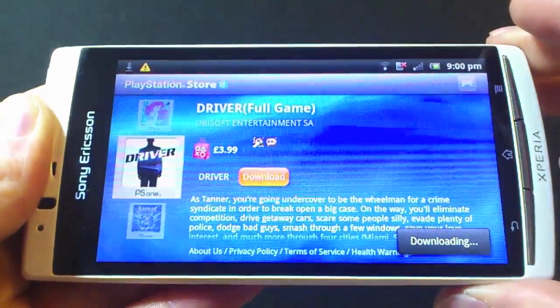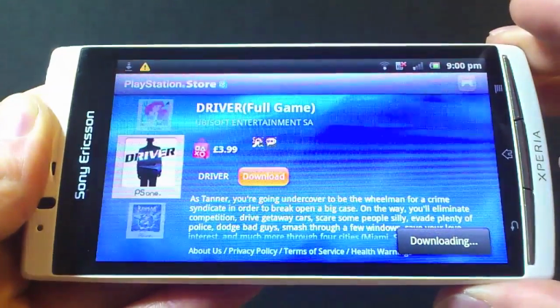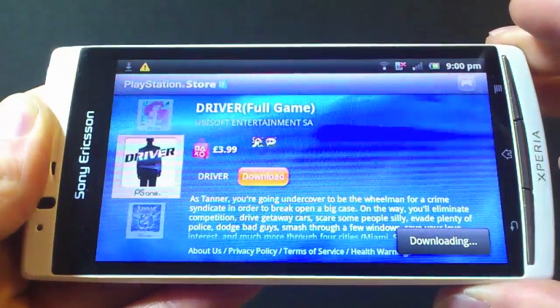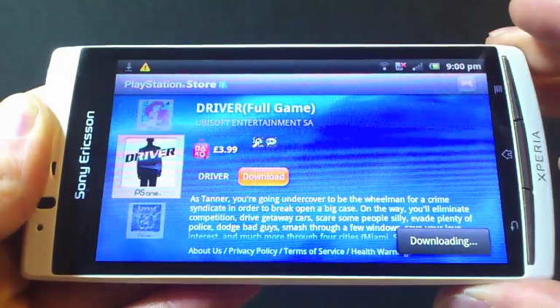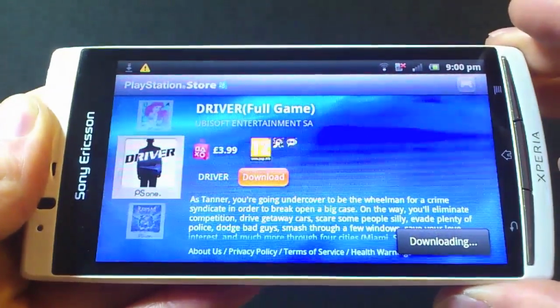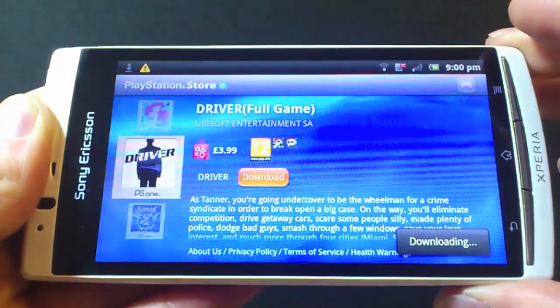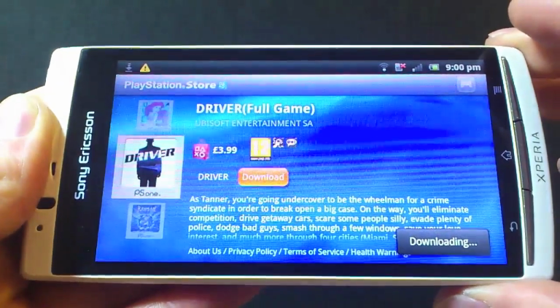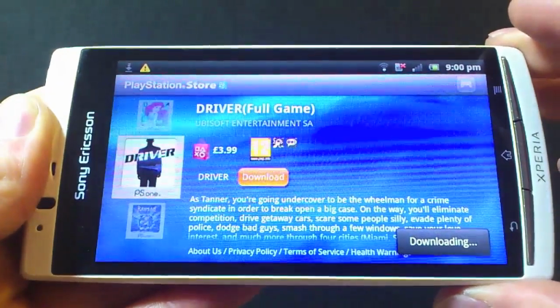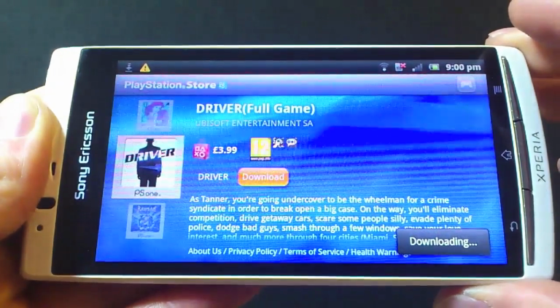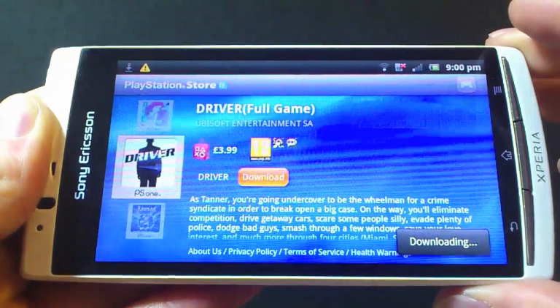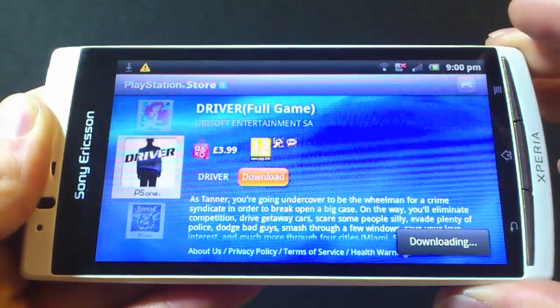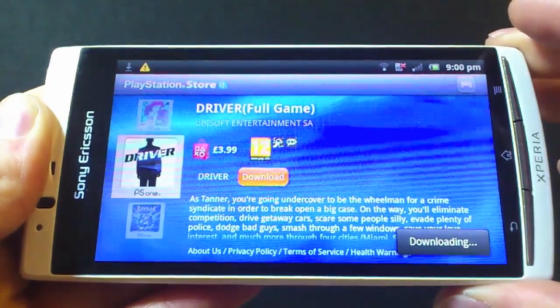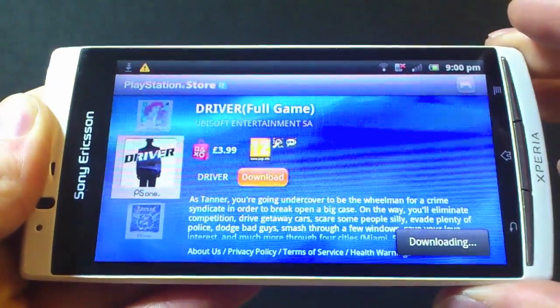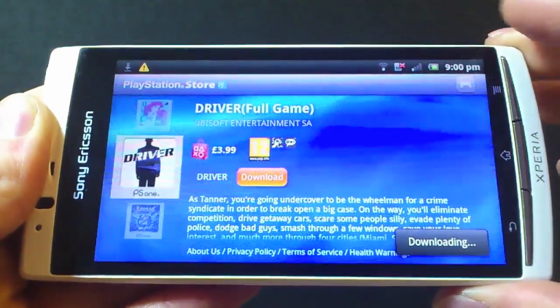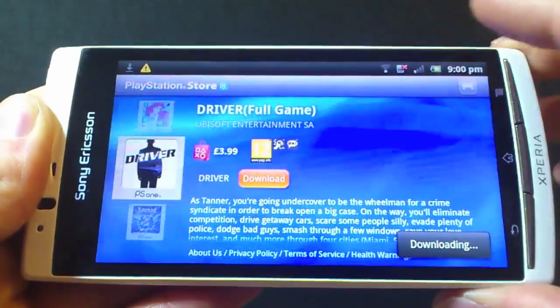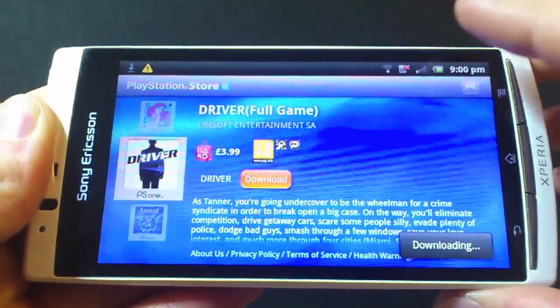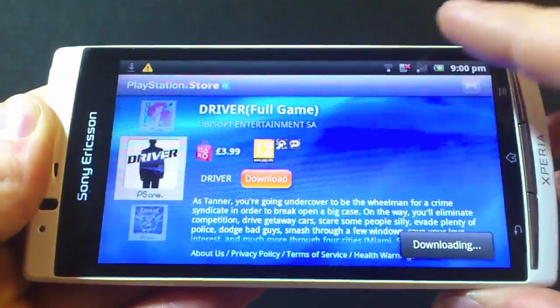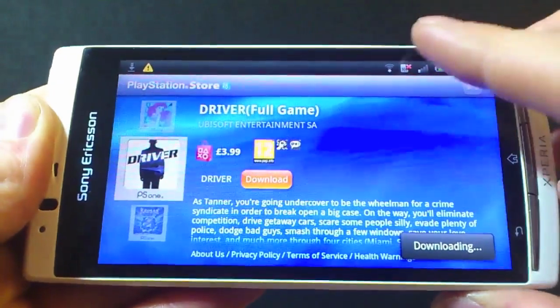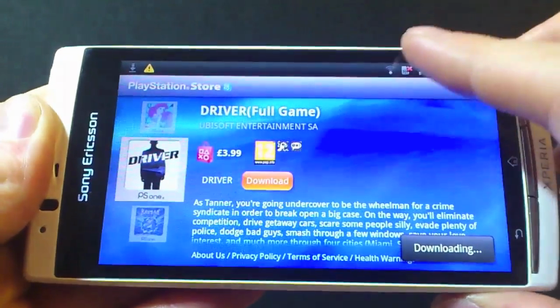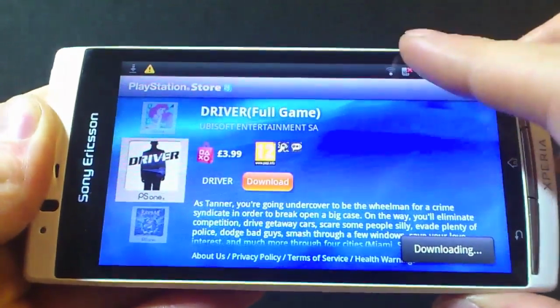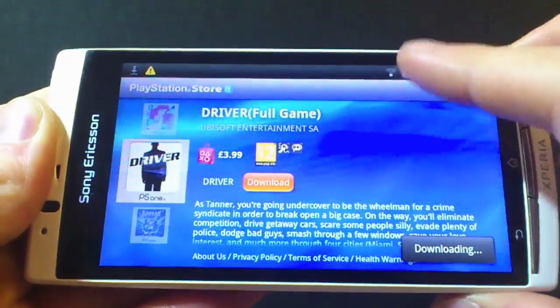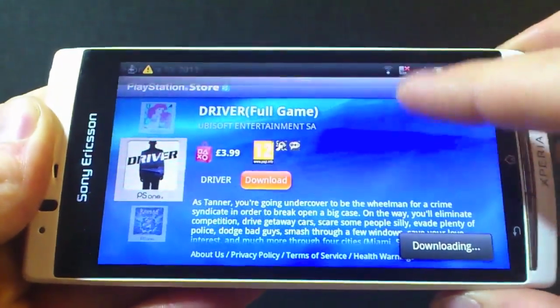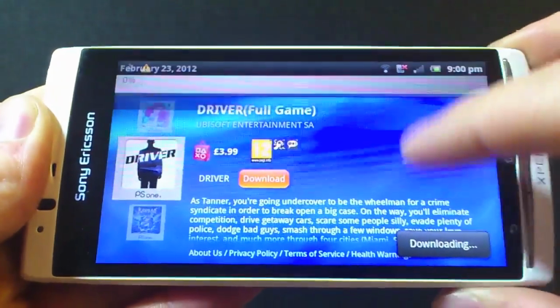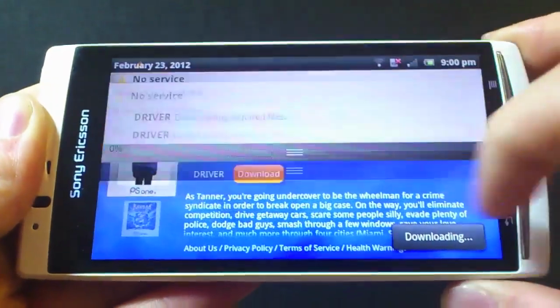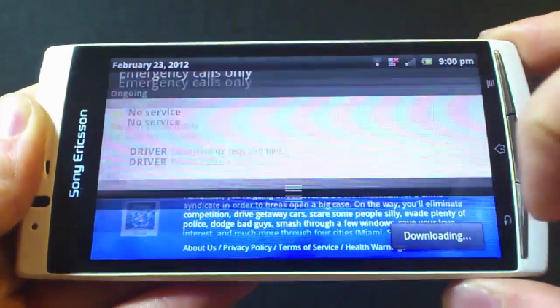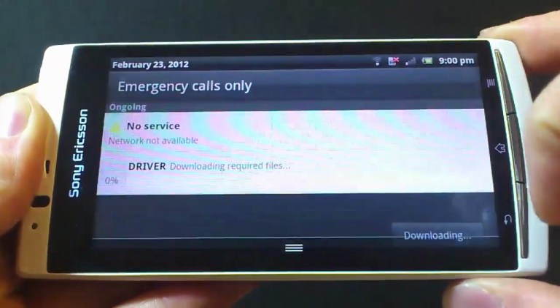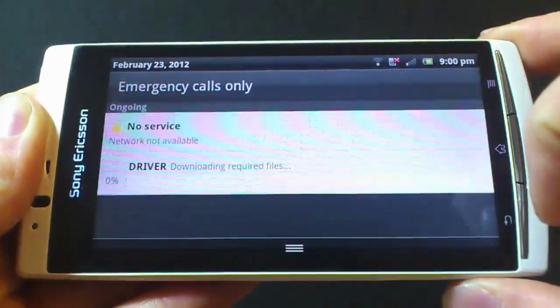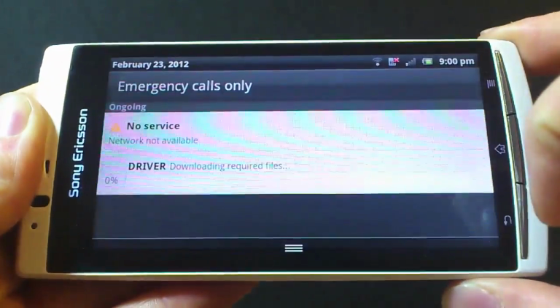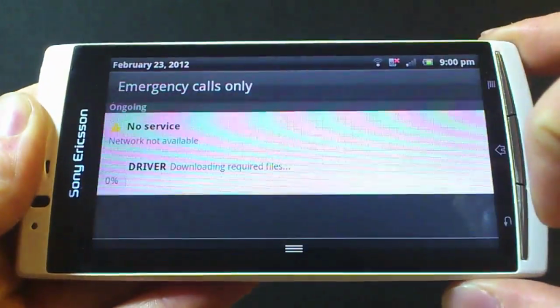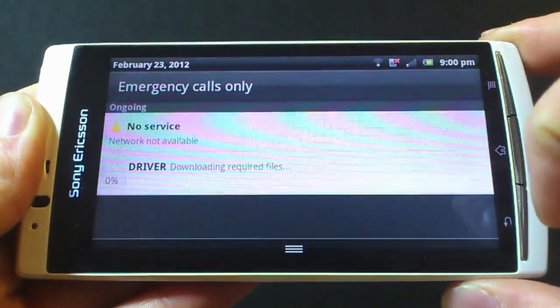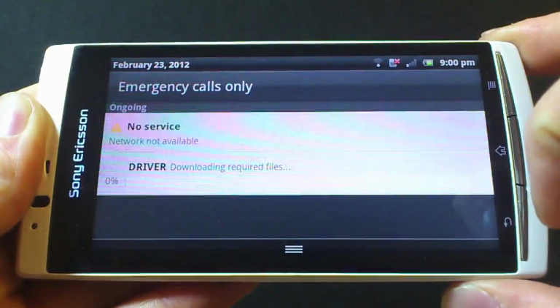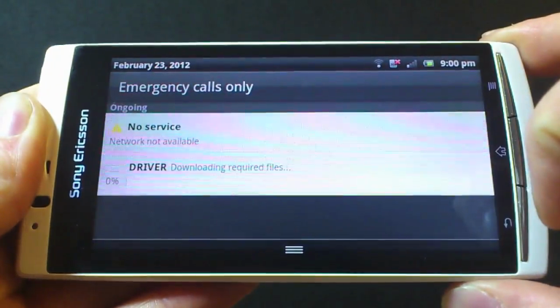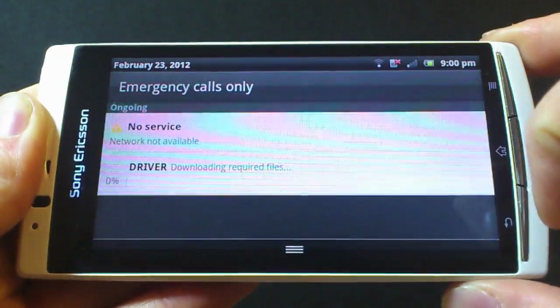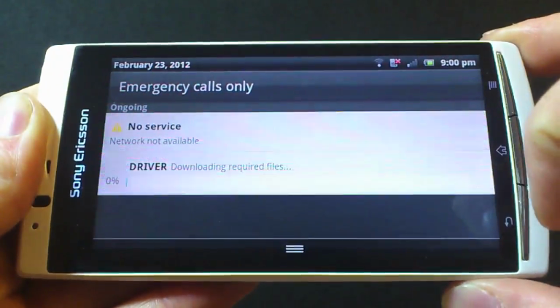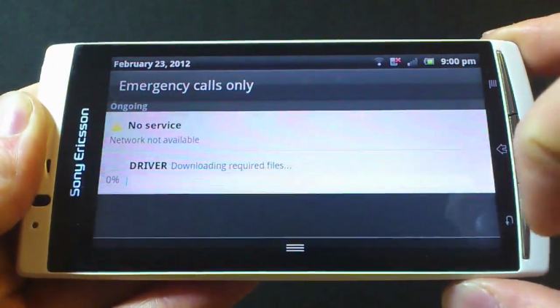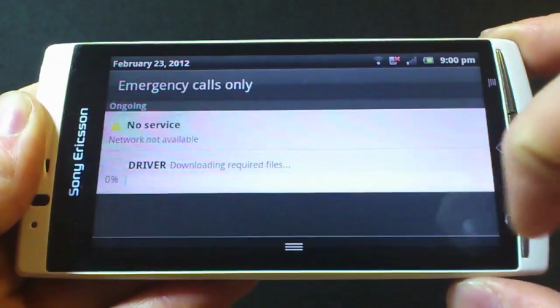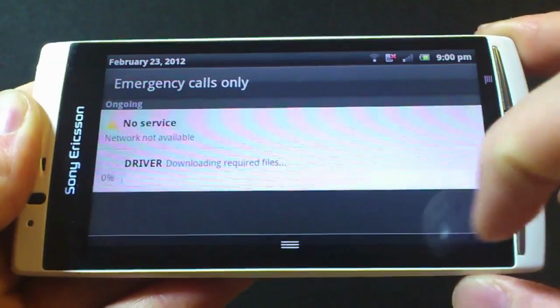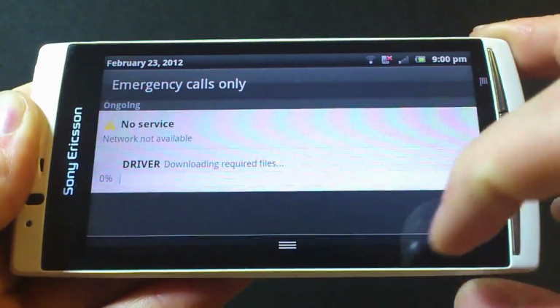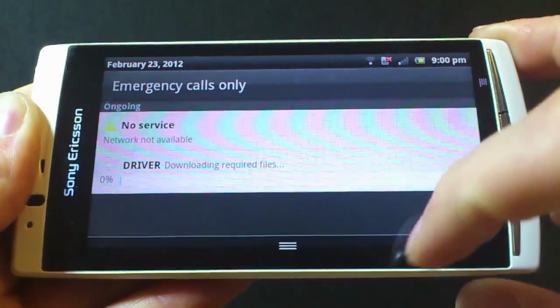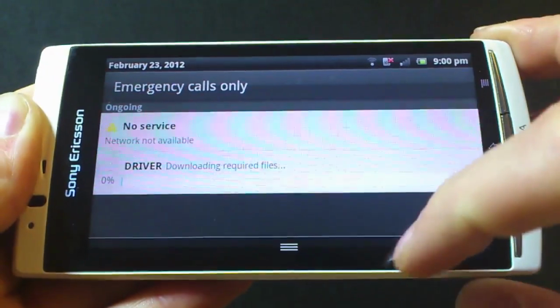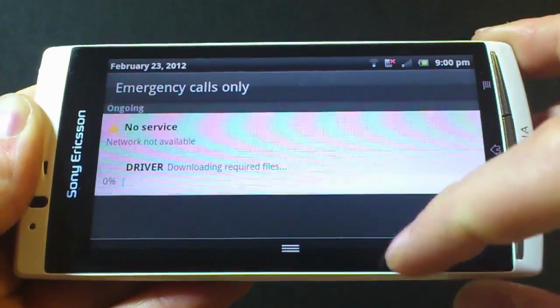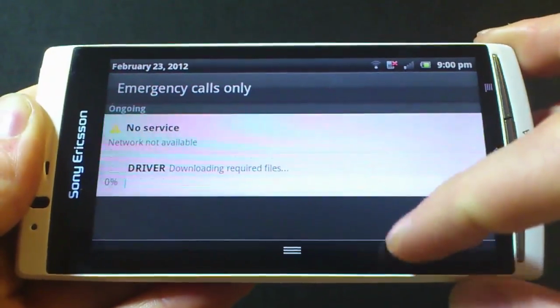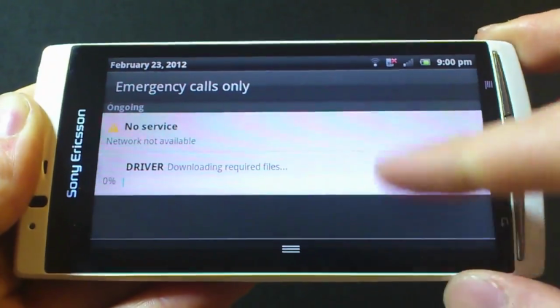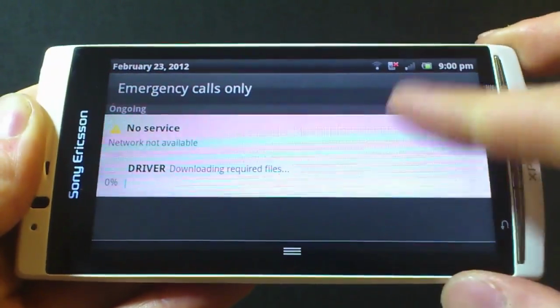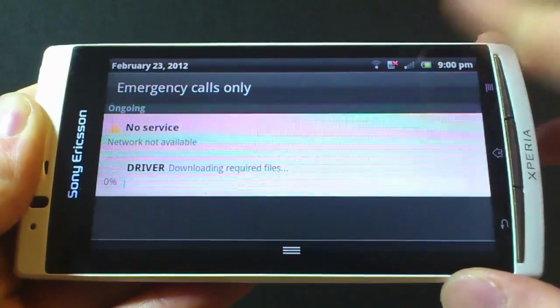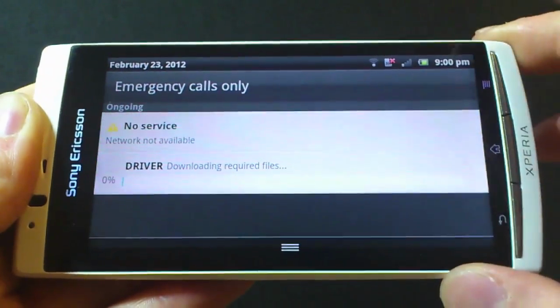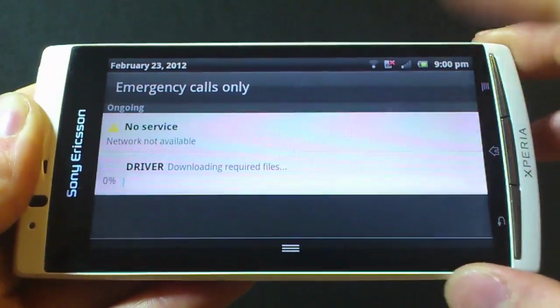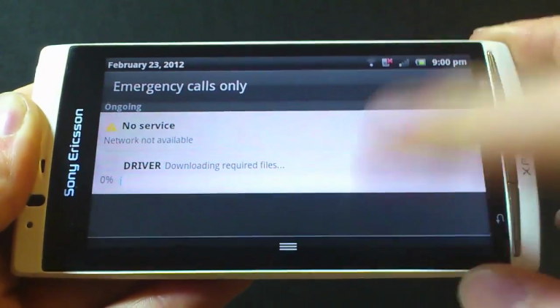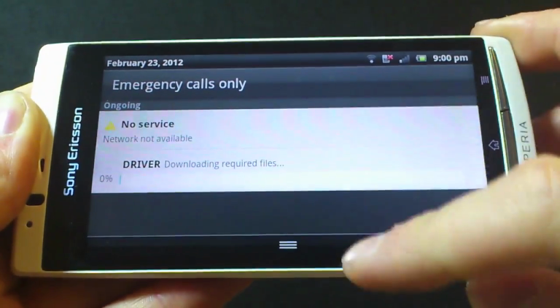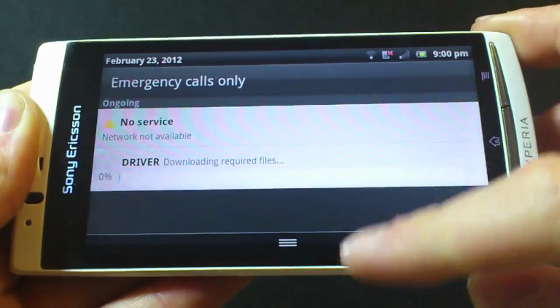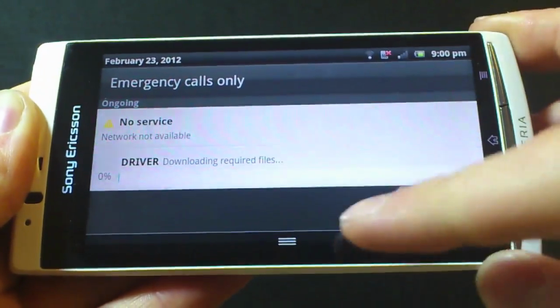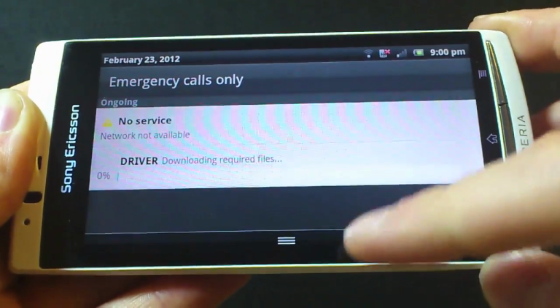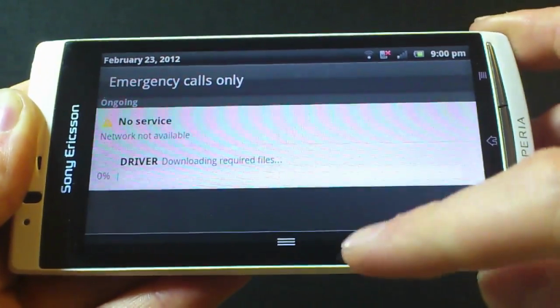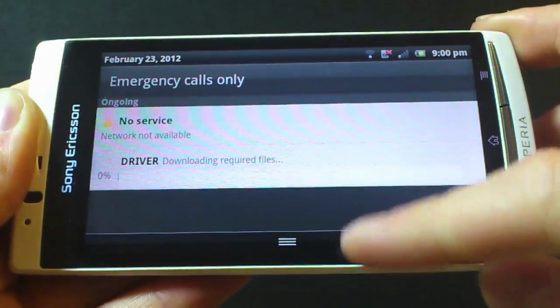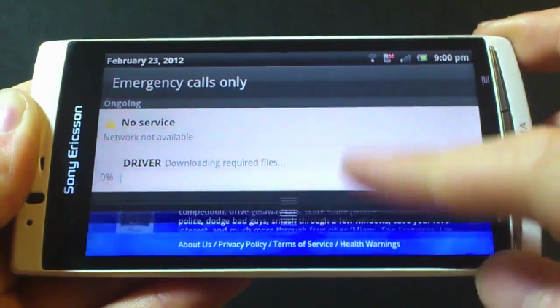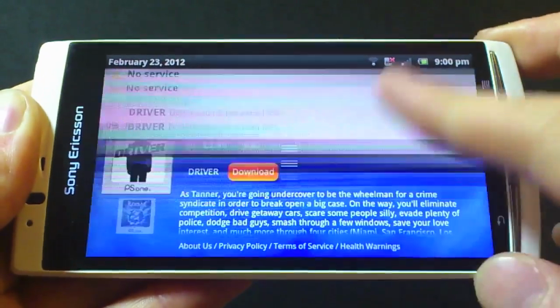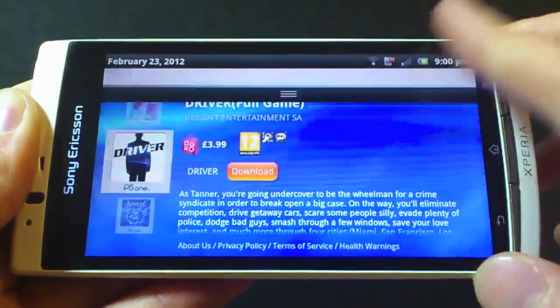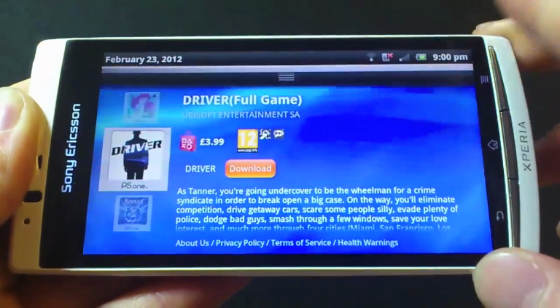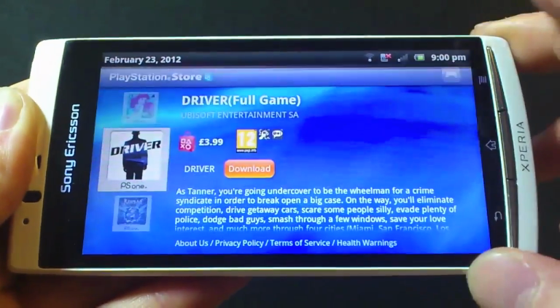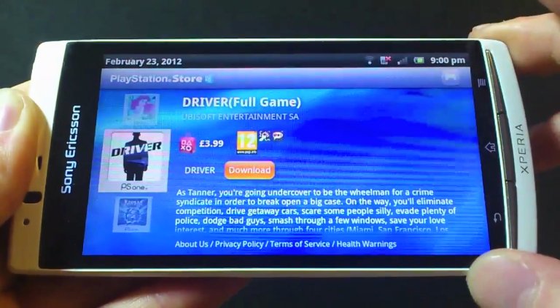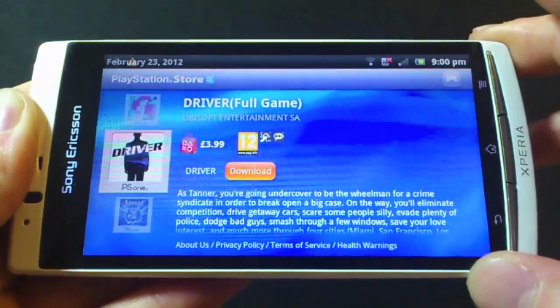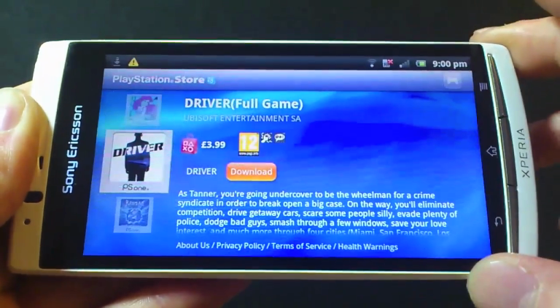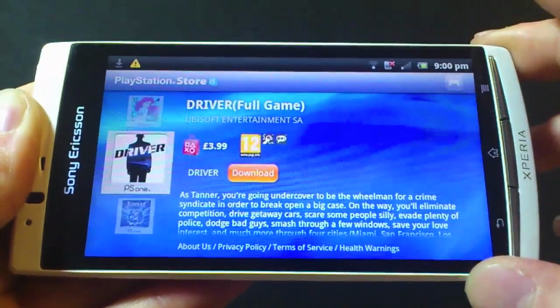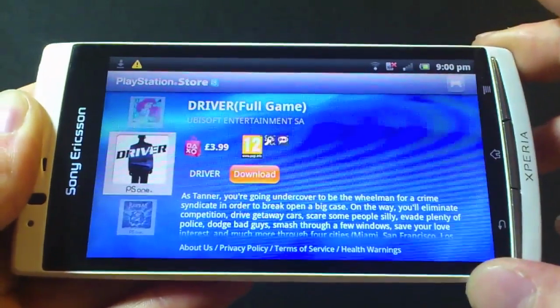Here is the certified store, which should be opened by April 2012. Games are downloaded using your PlayStation Network ID.